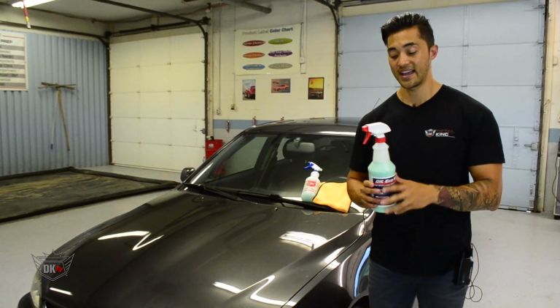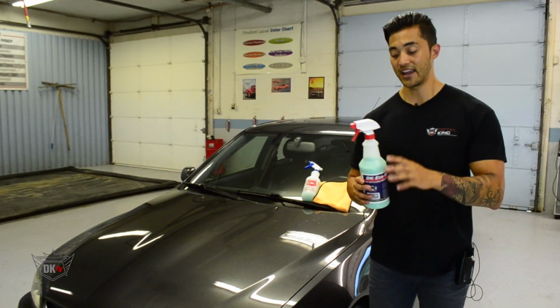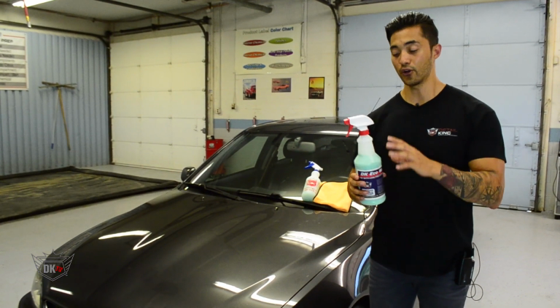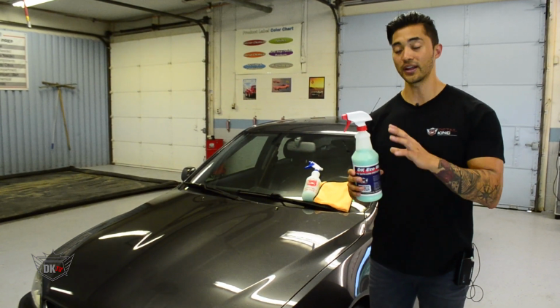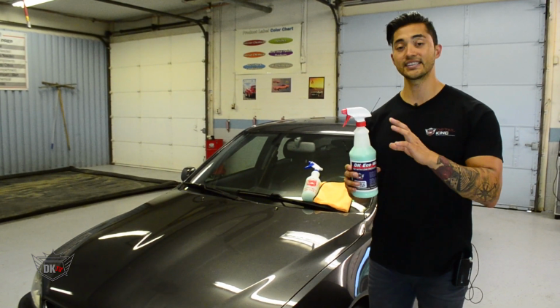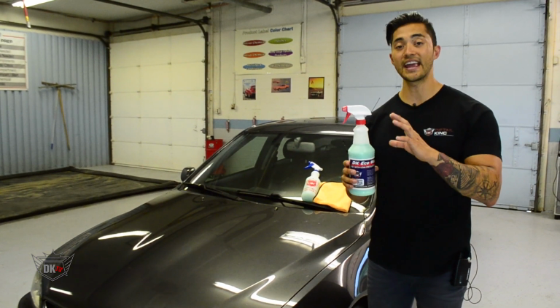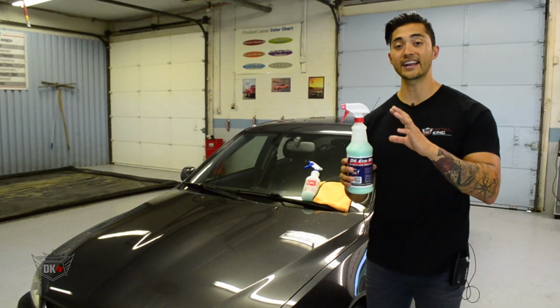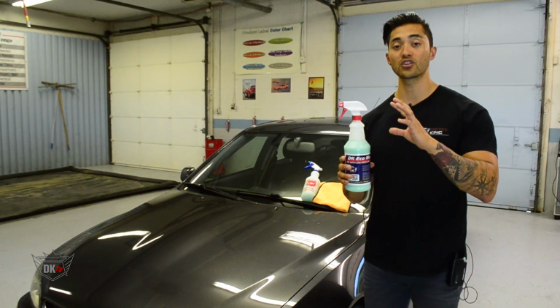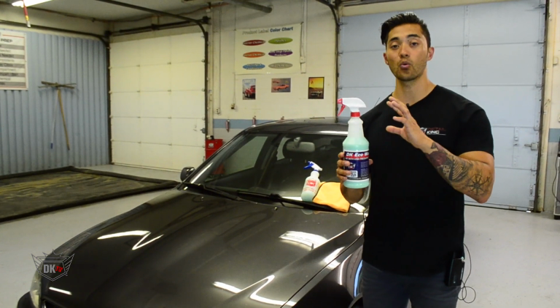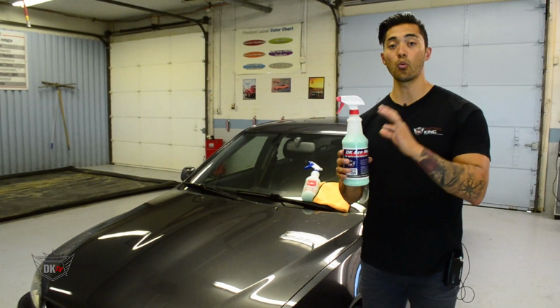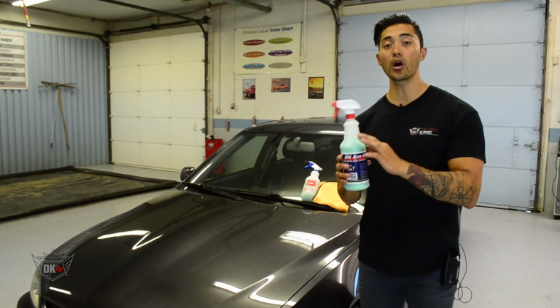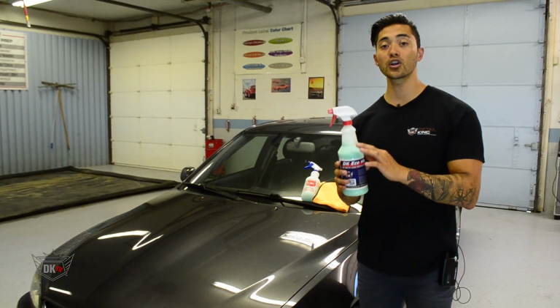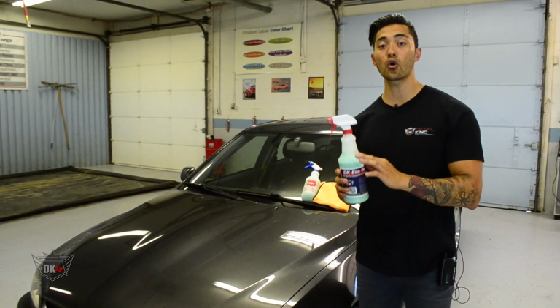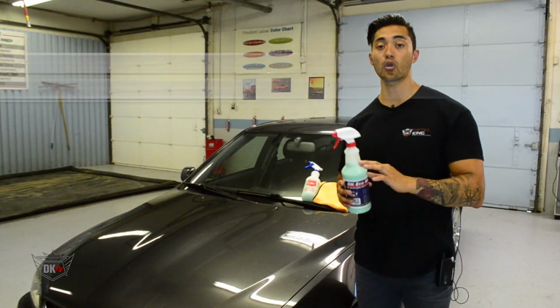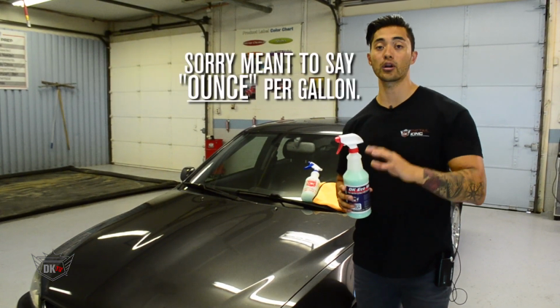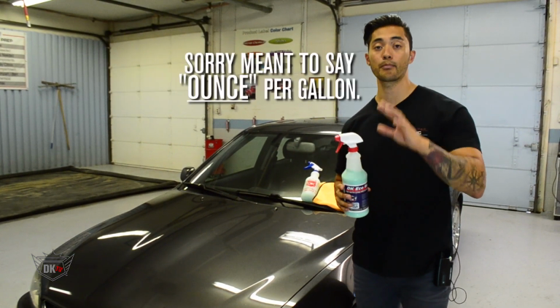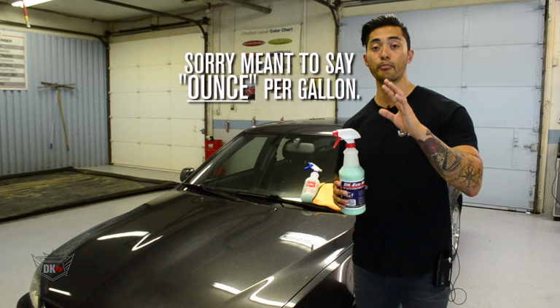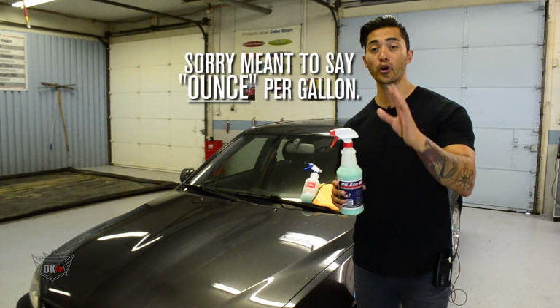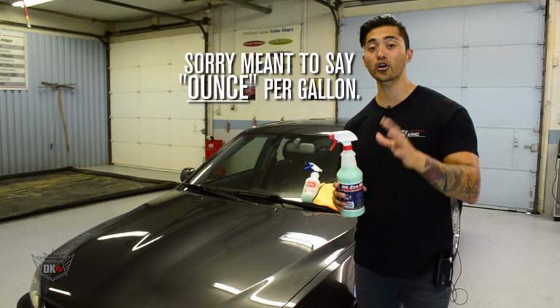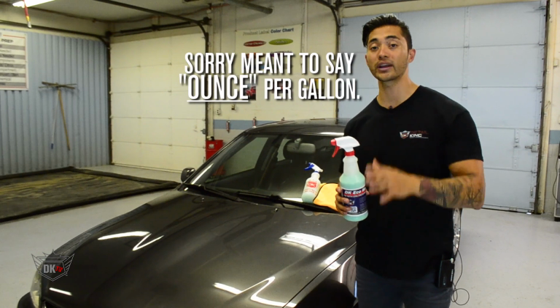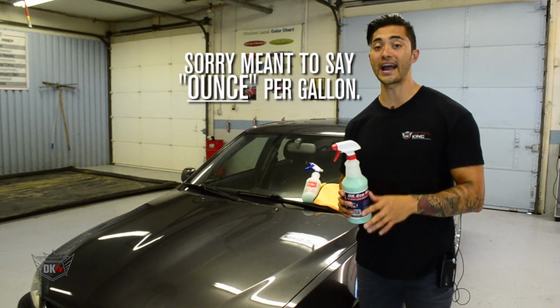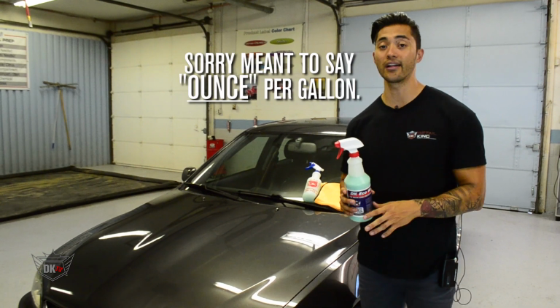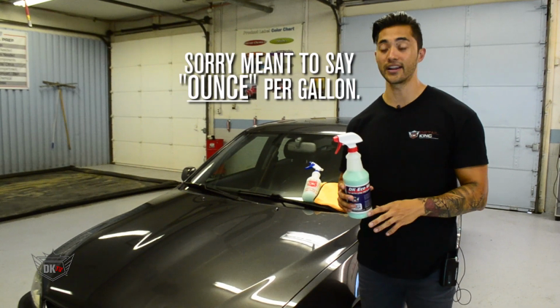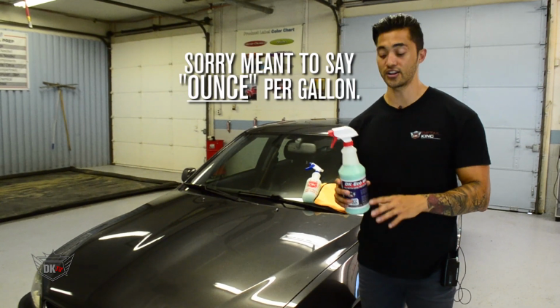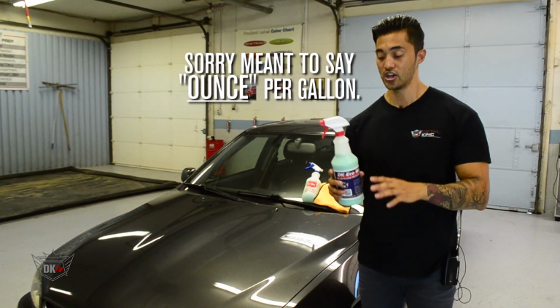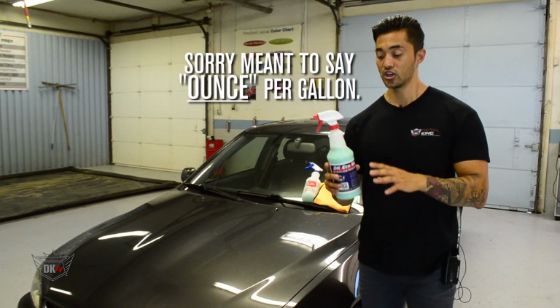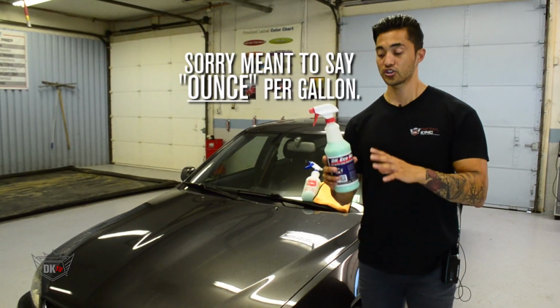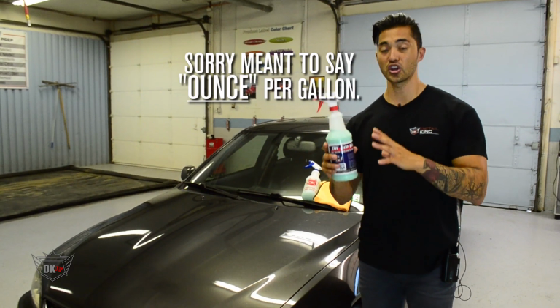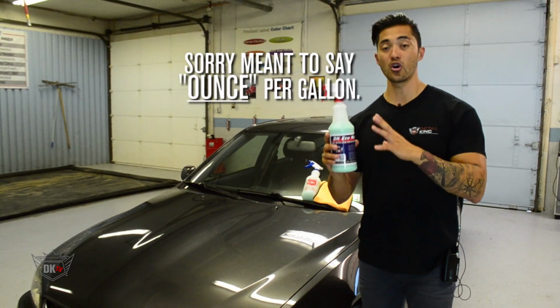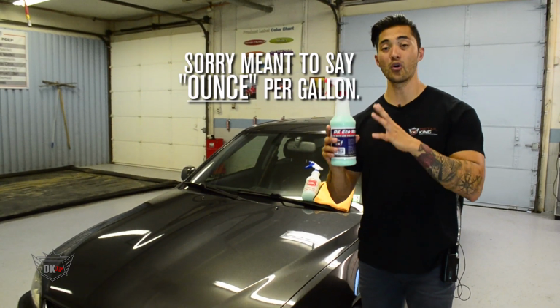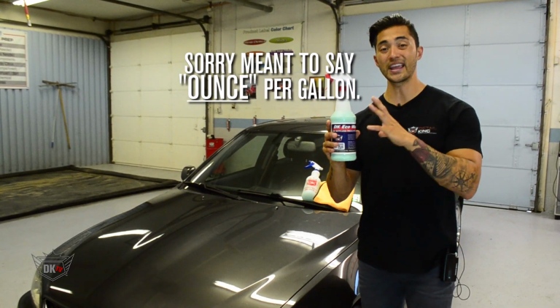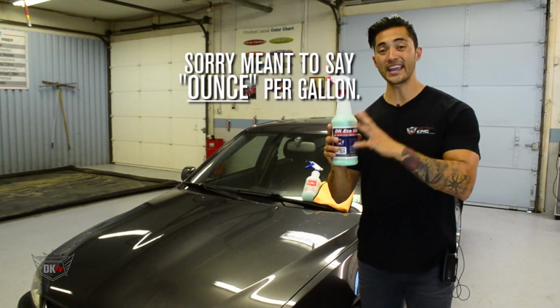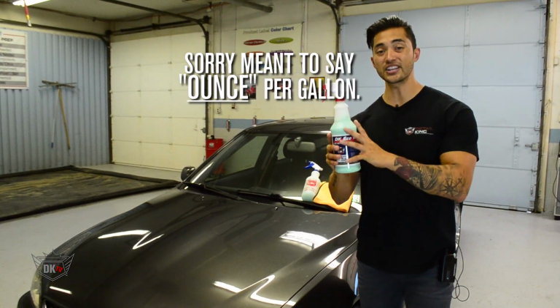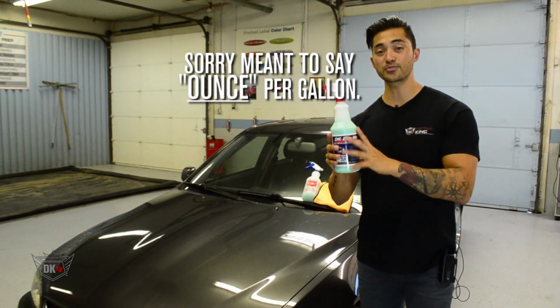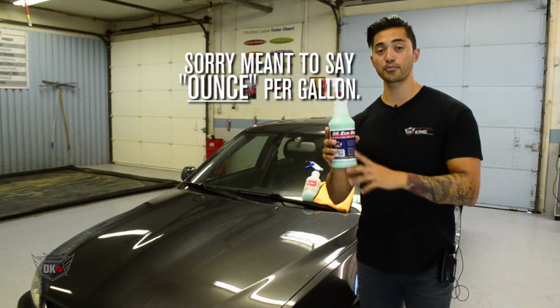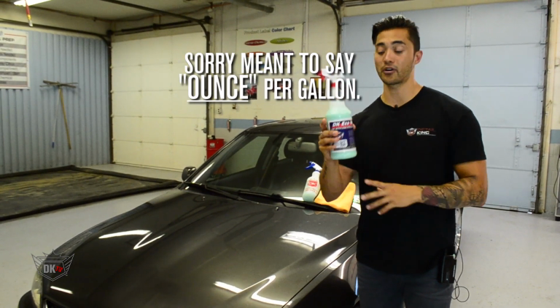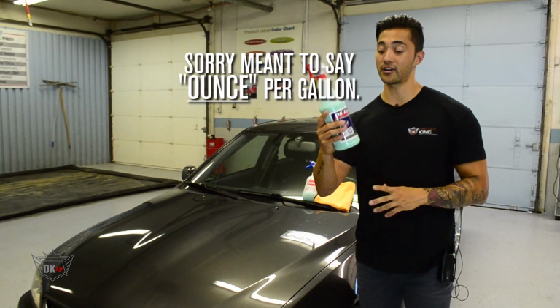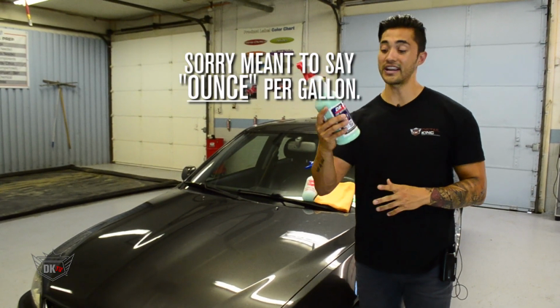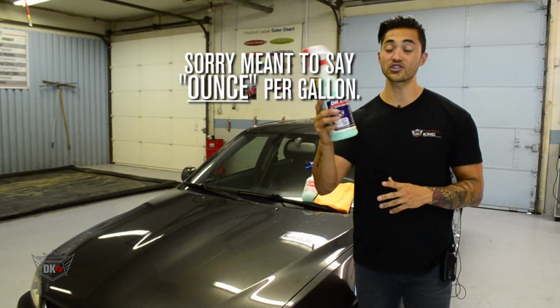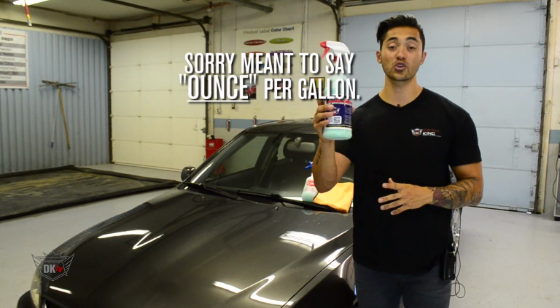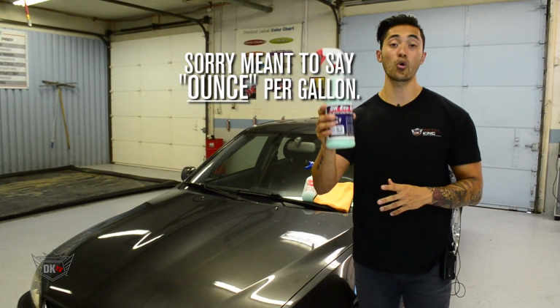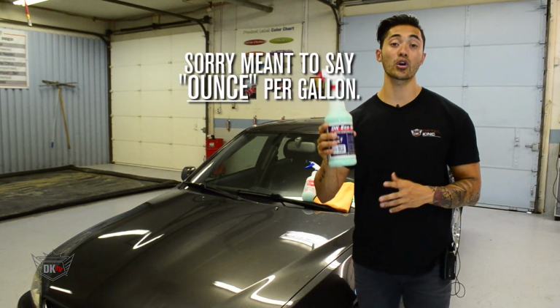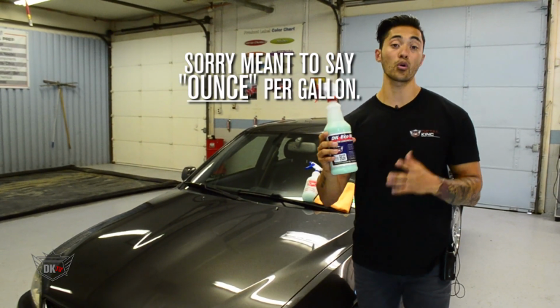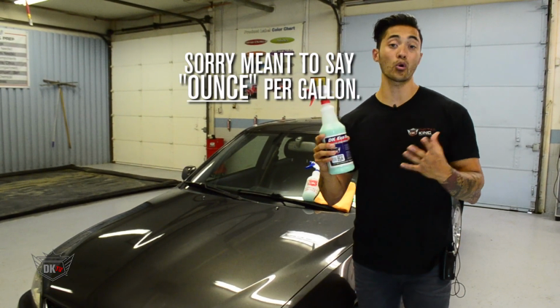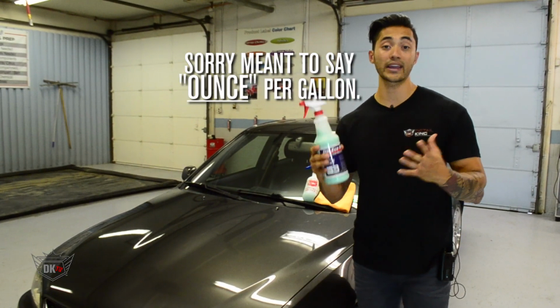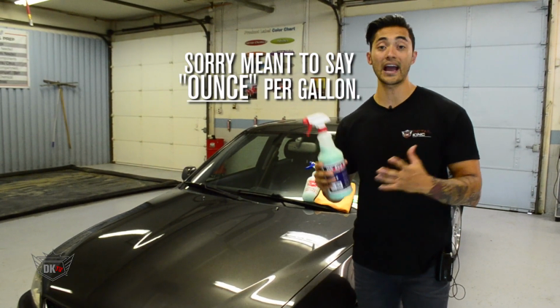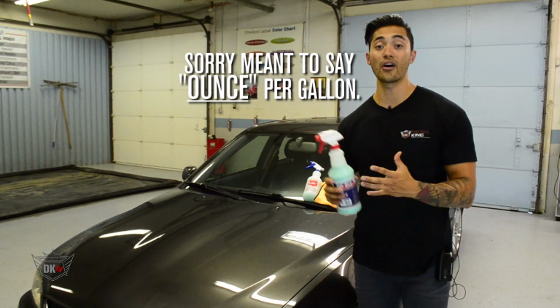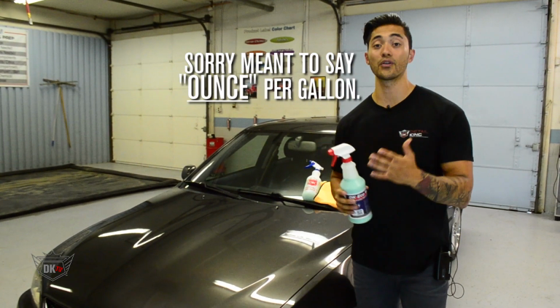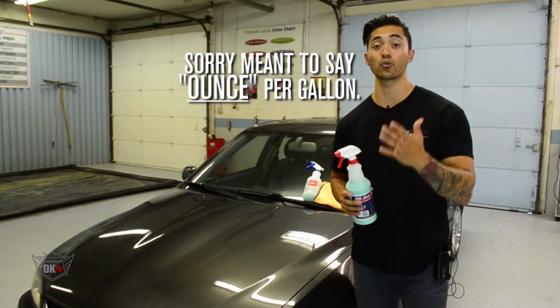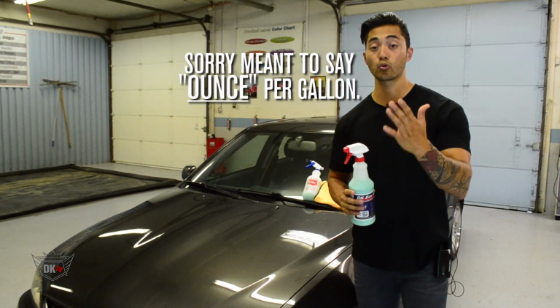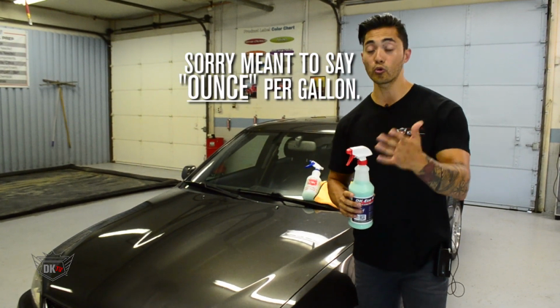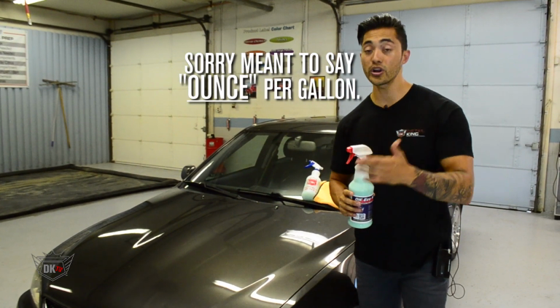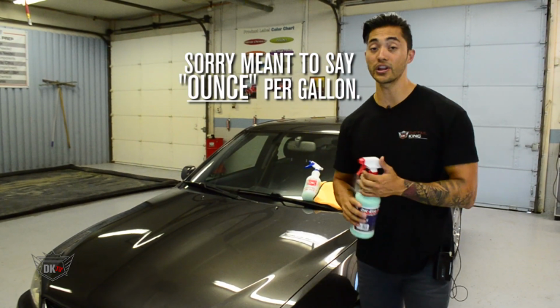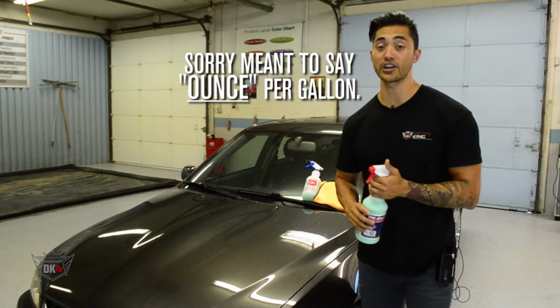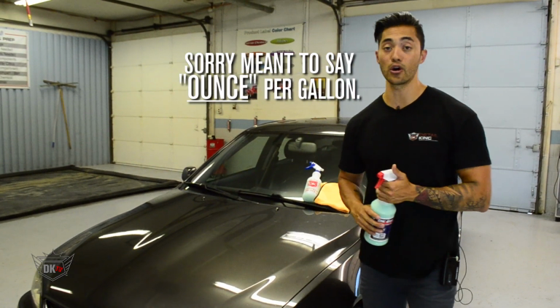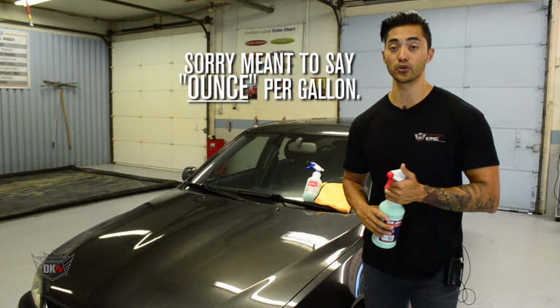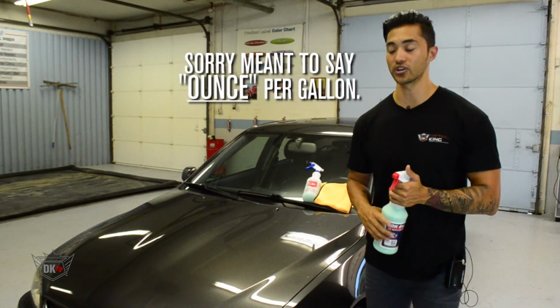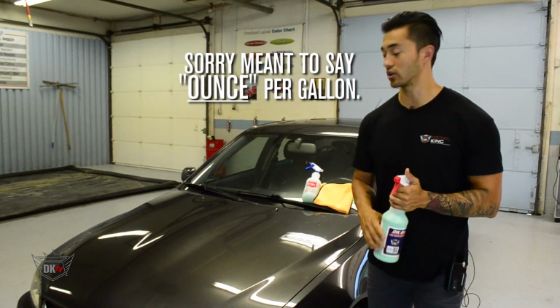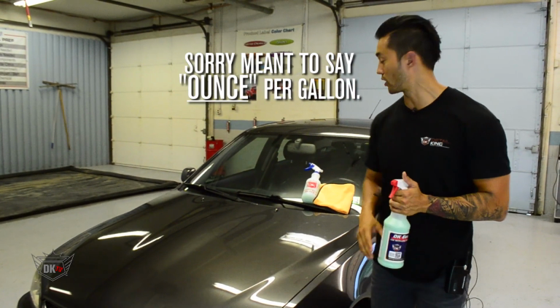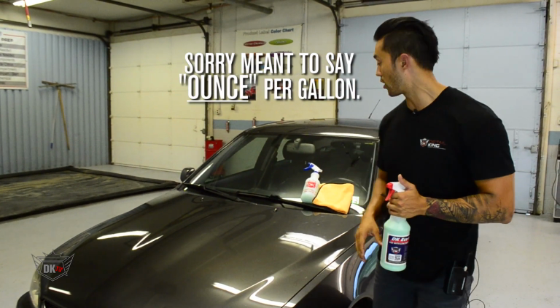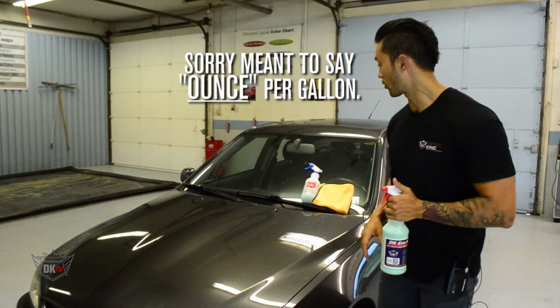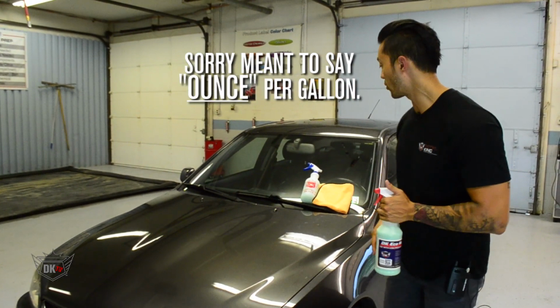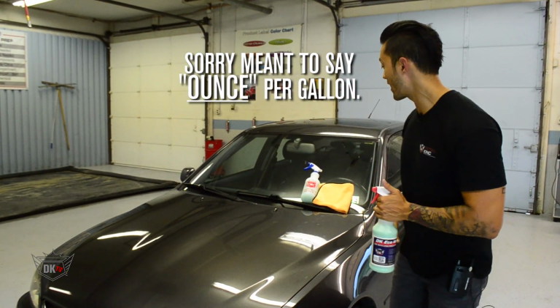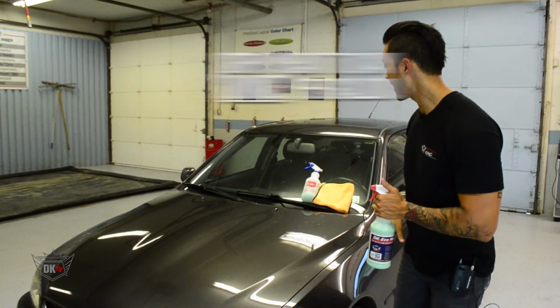It only takes one quart per gallon, so each quart or gallon really goes a long way.